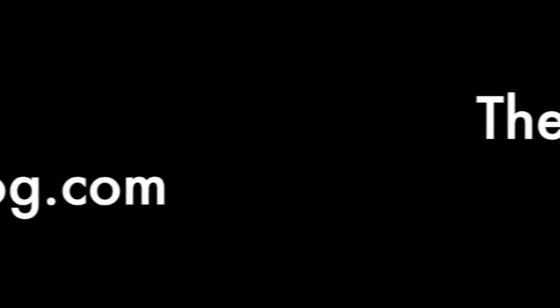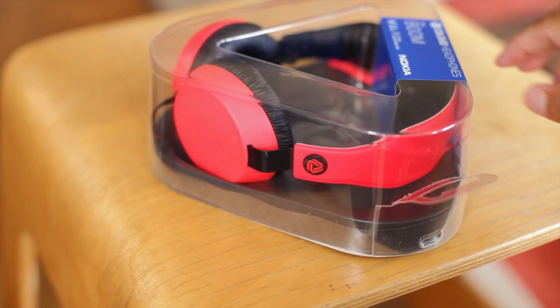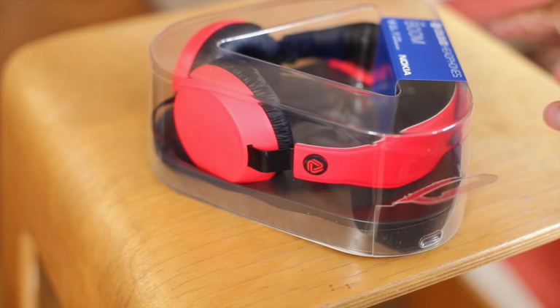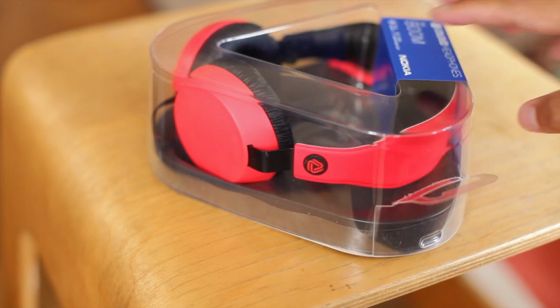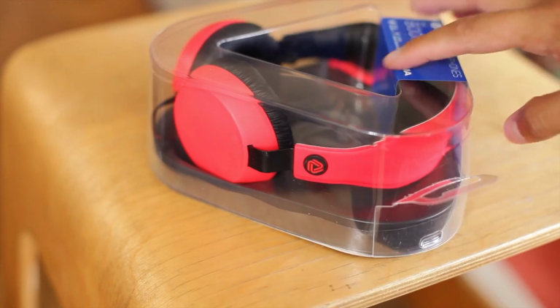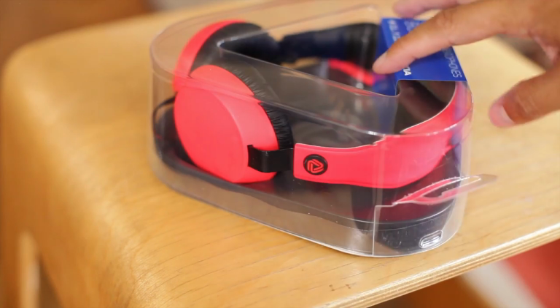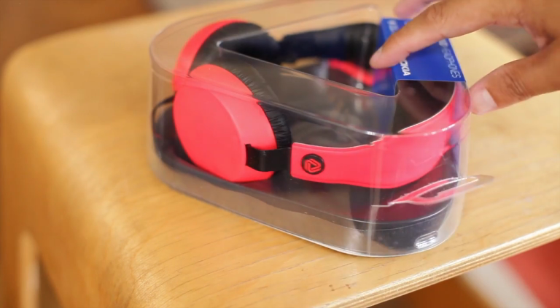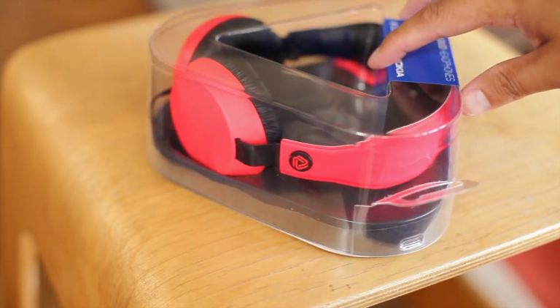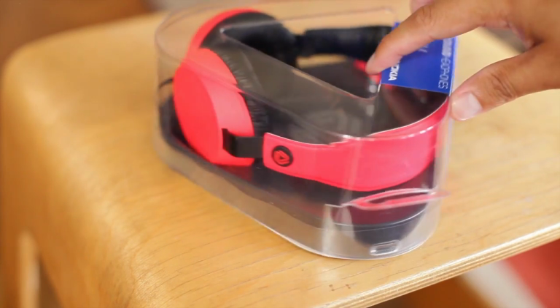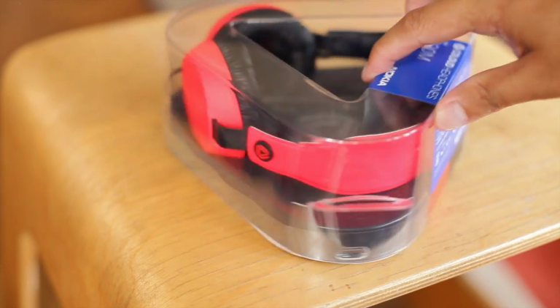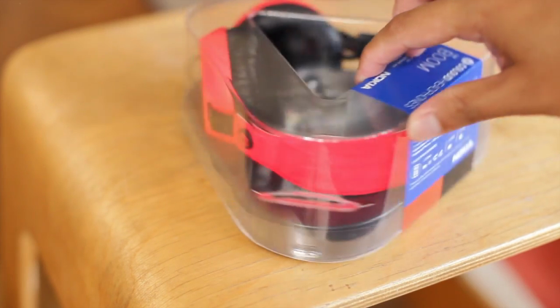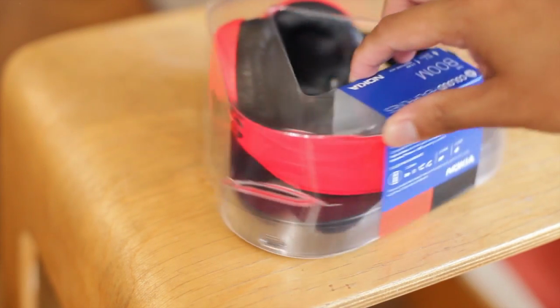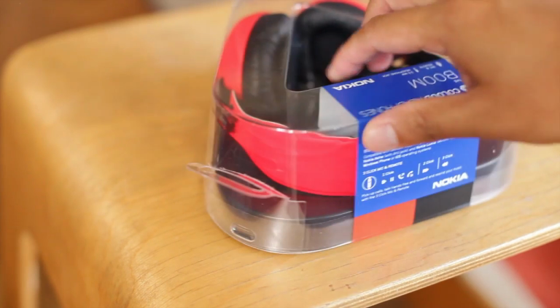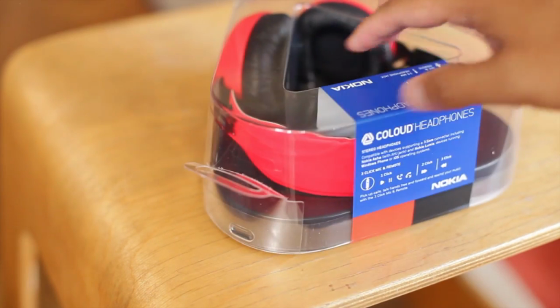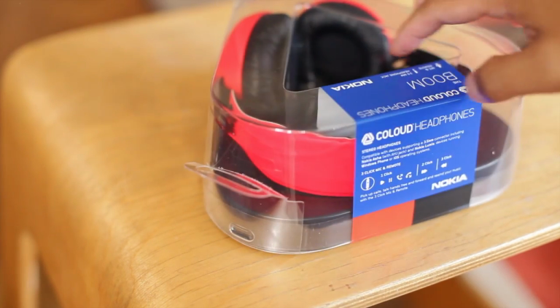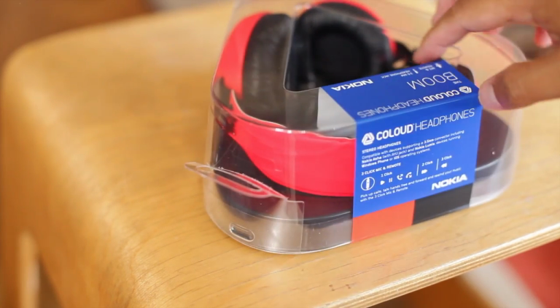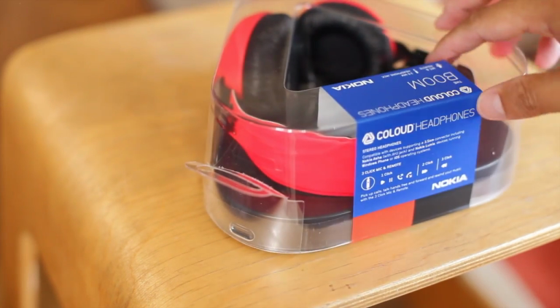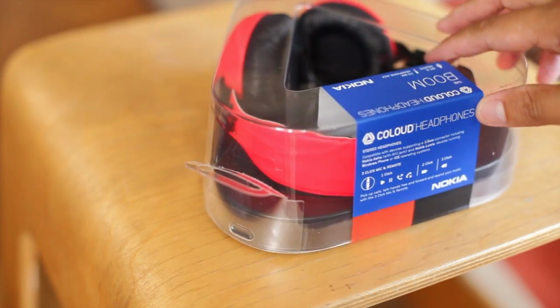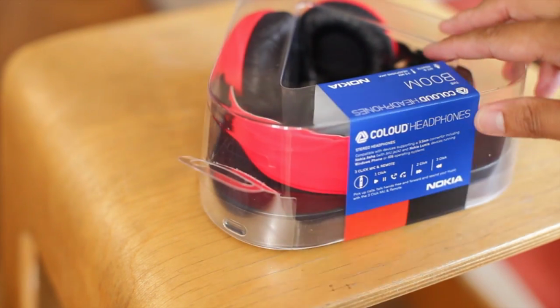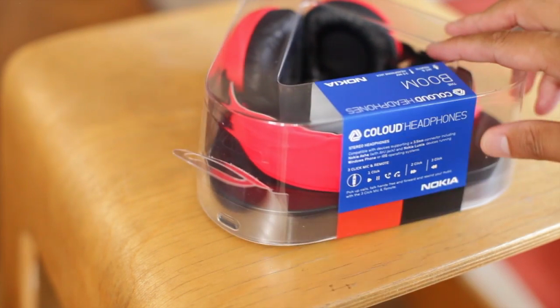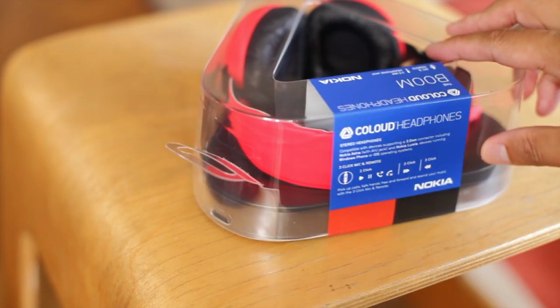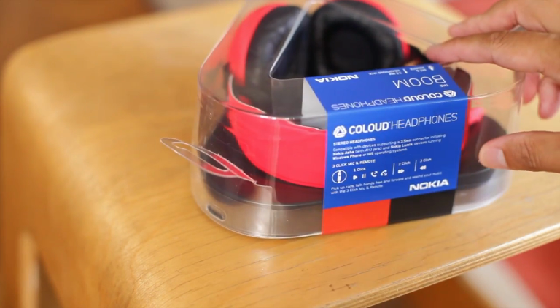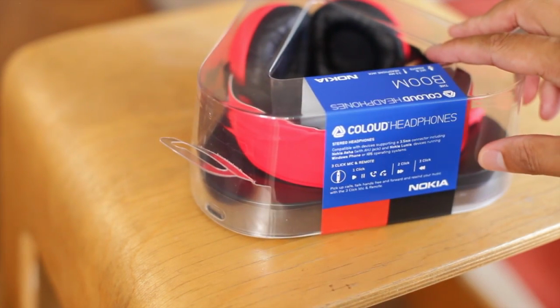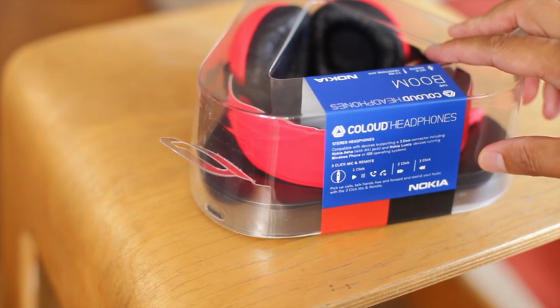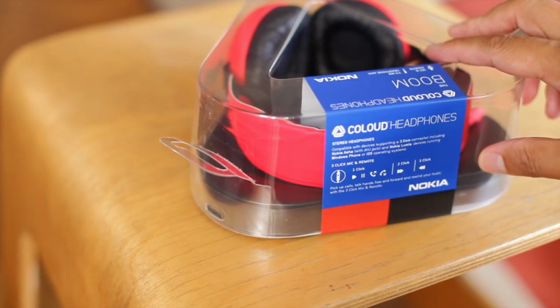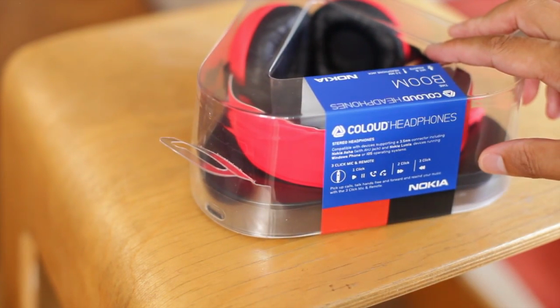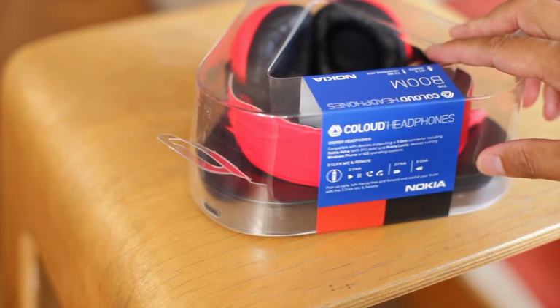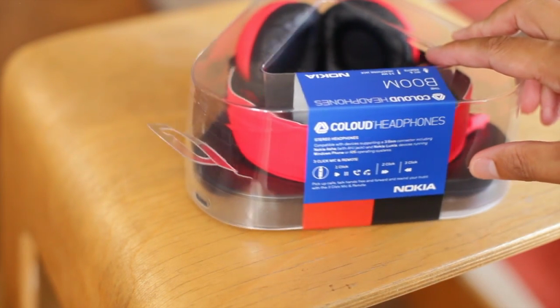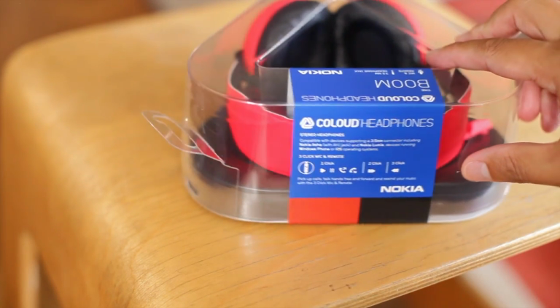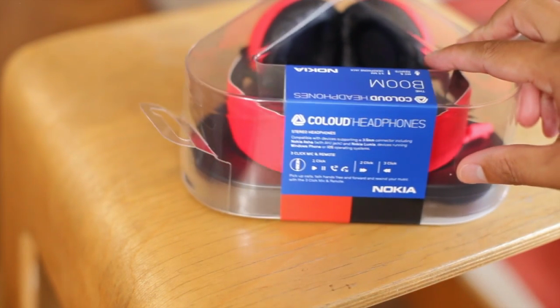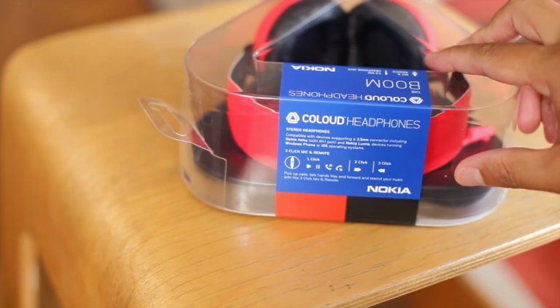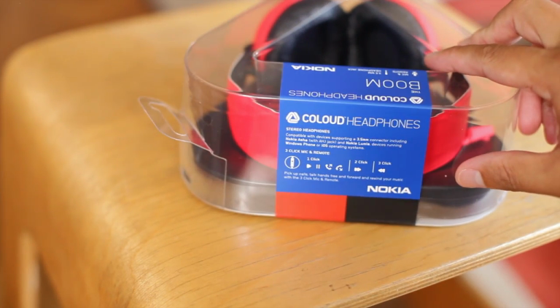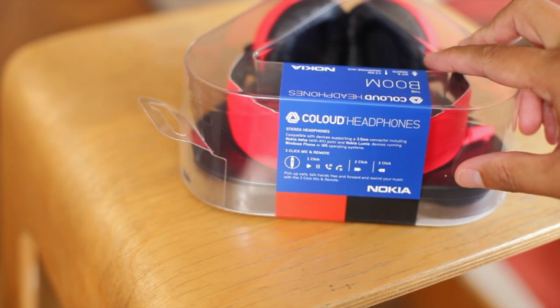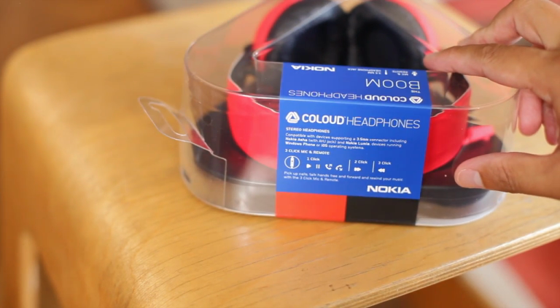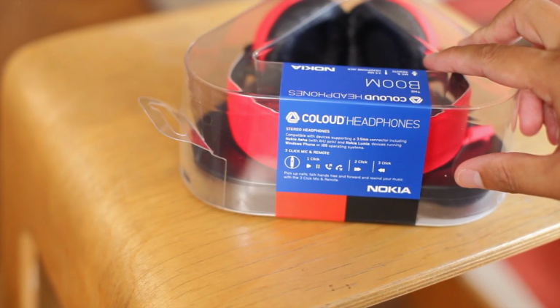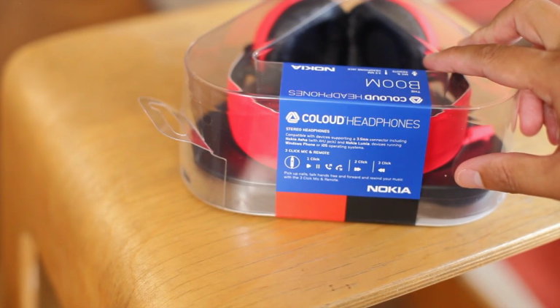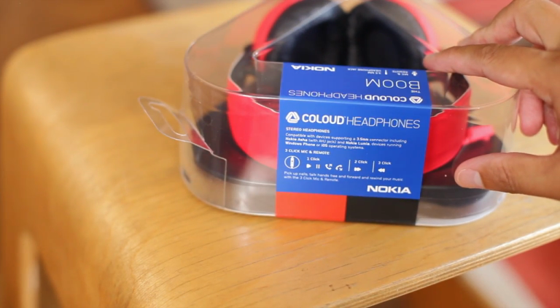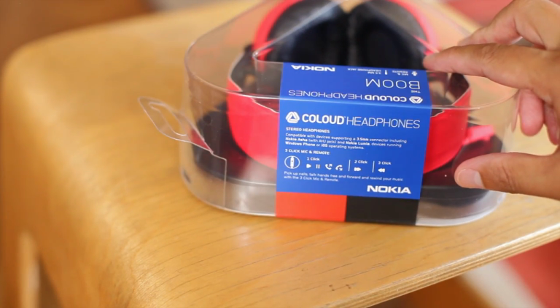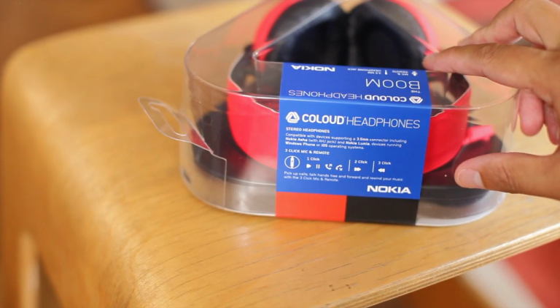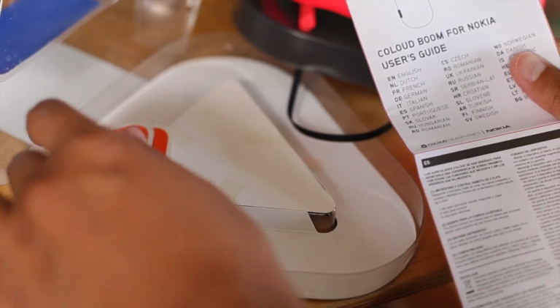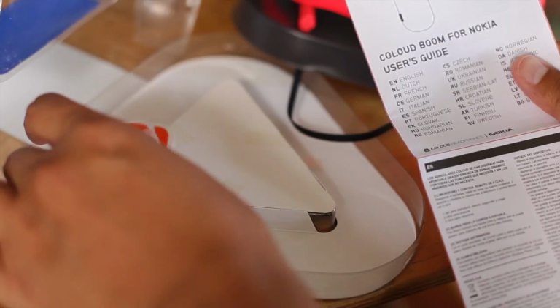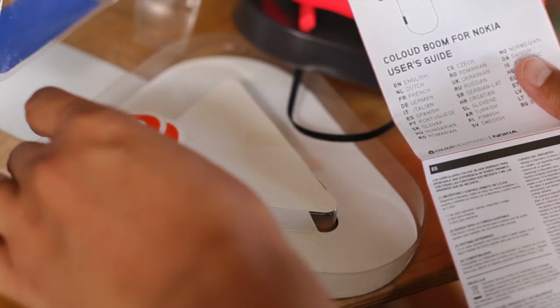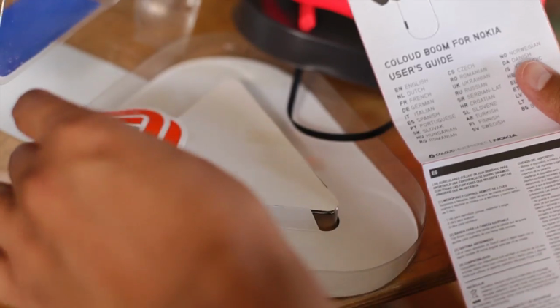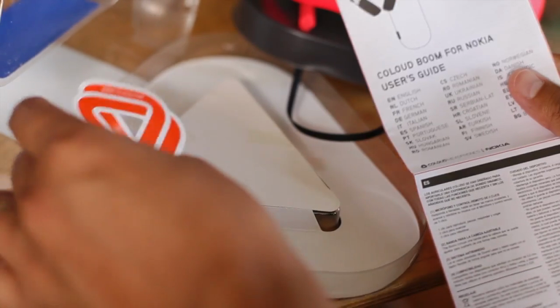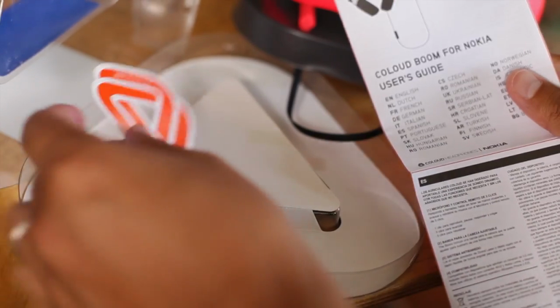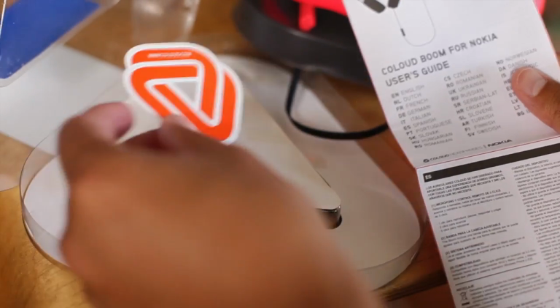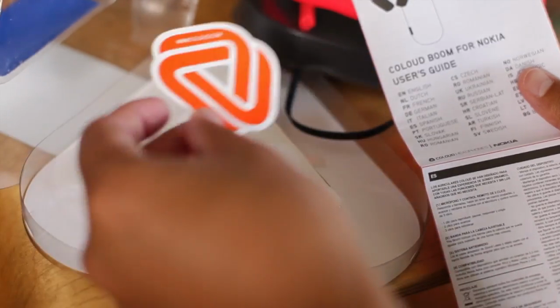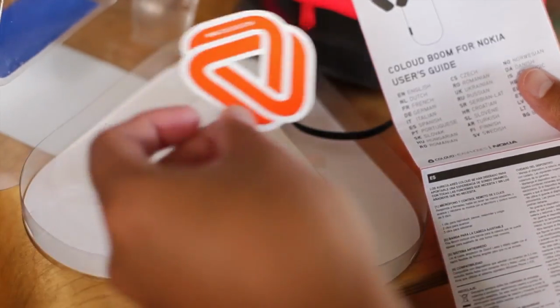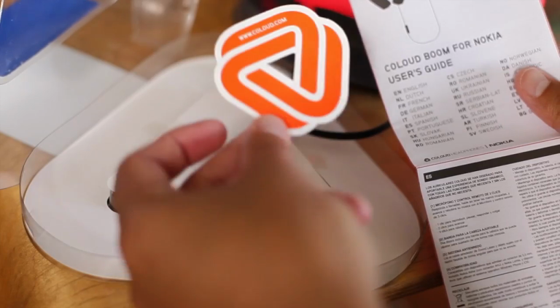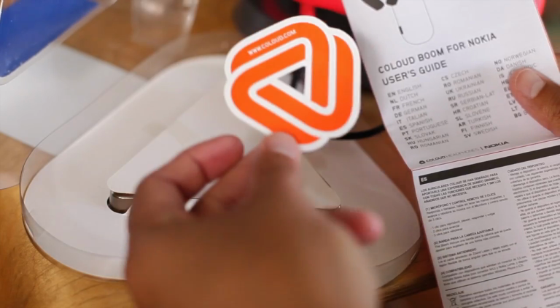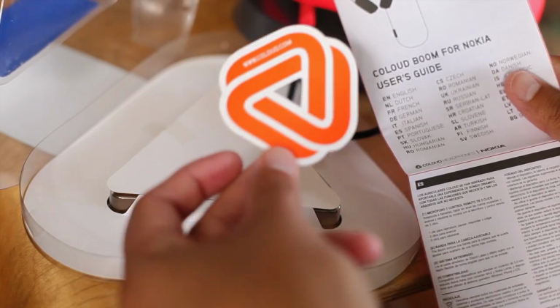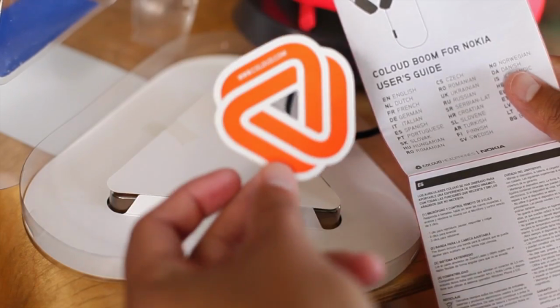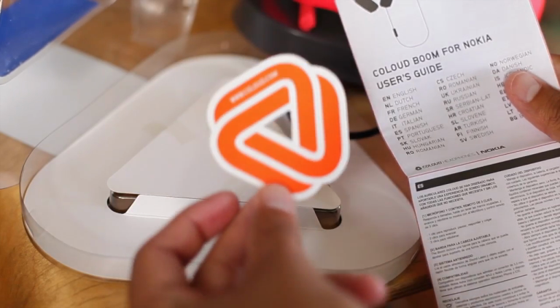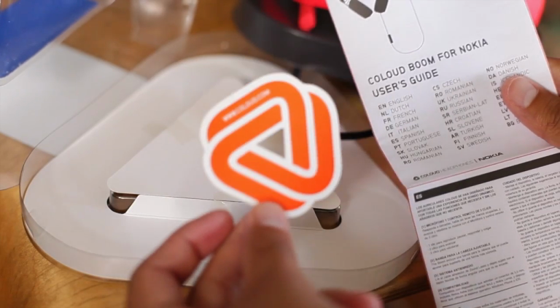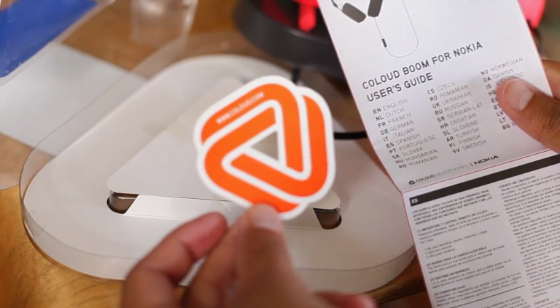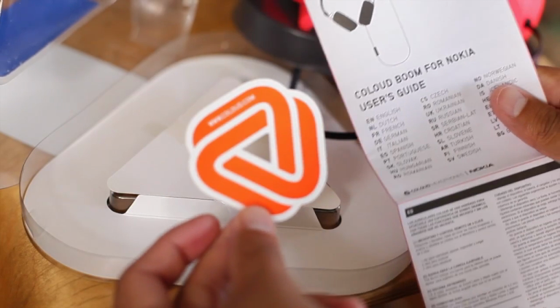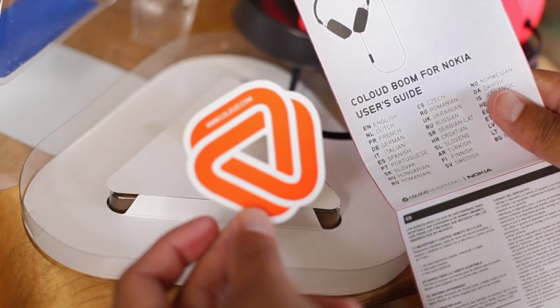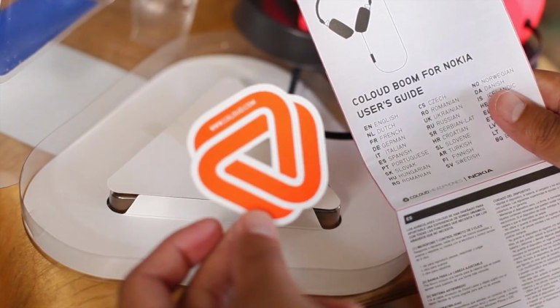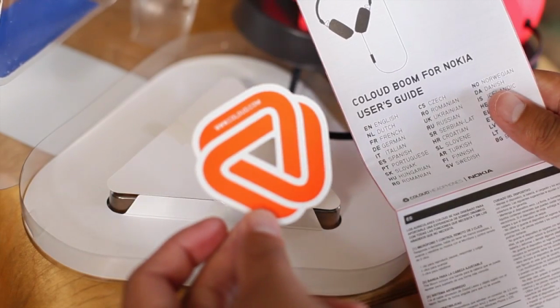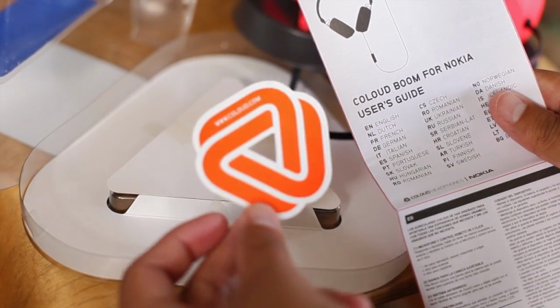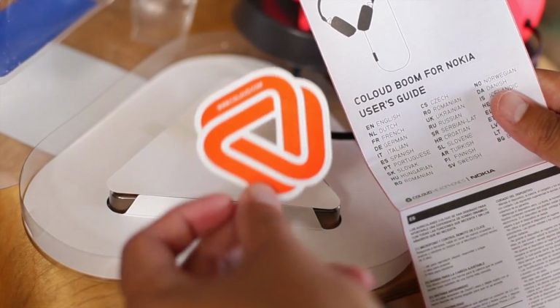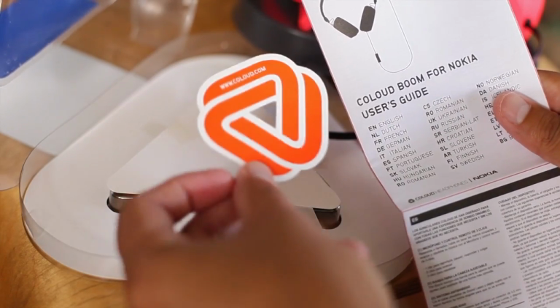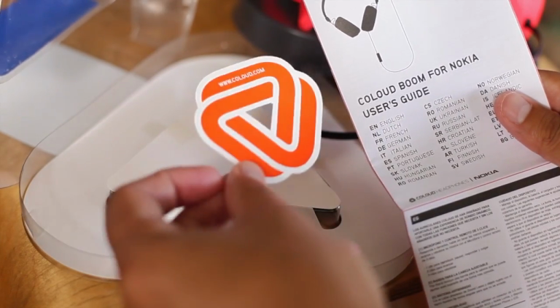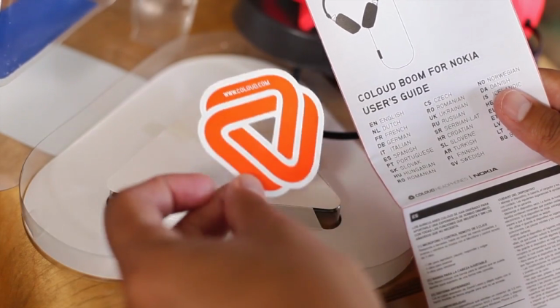The packaging is very simple. It has a triangular shape that looks like a play button. In addition to the headphones, they included a user guide and a sticker.